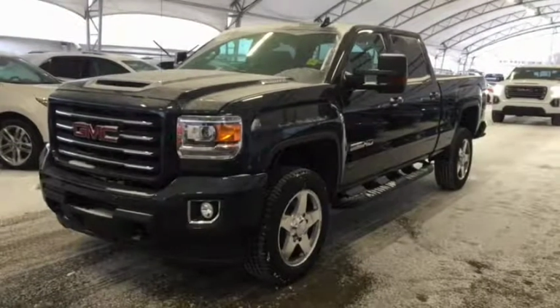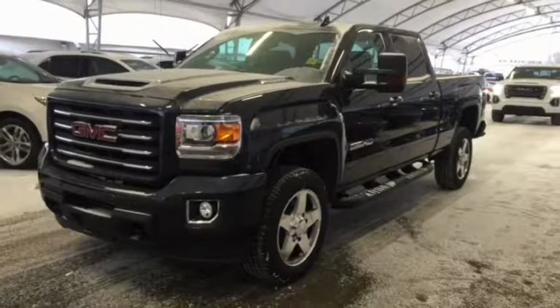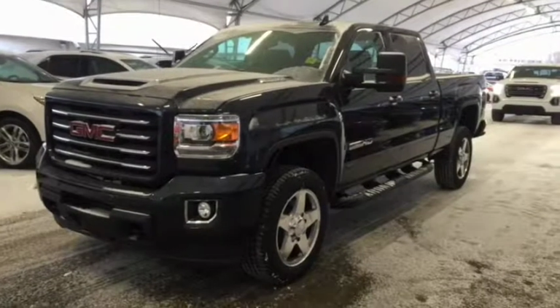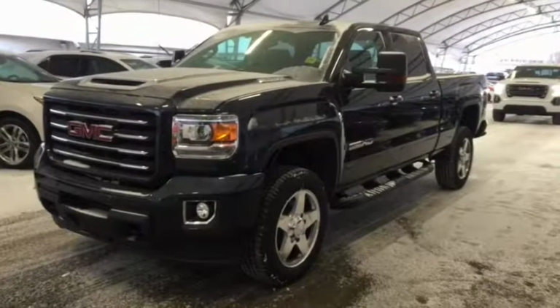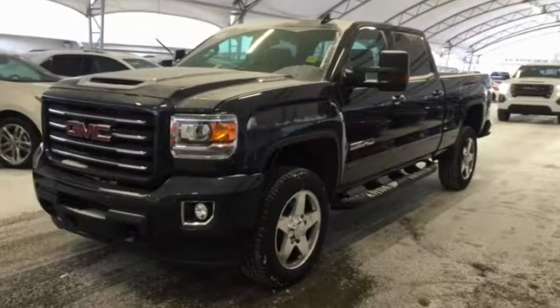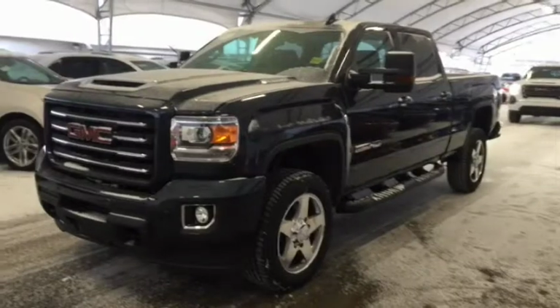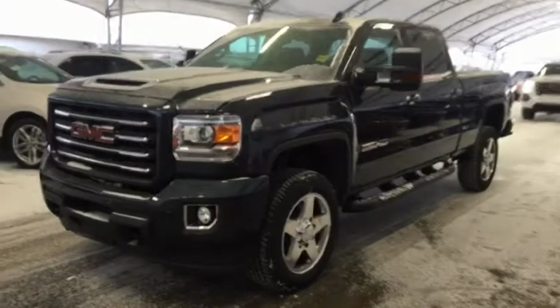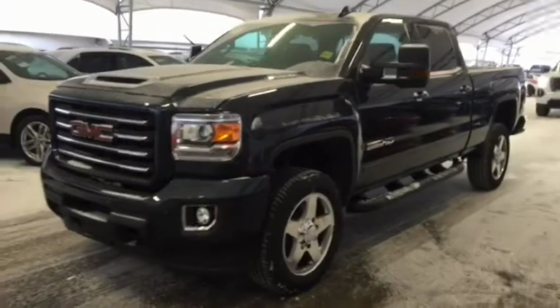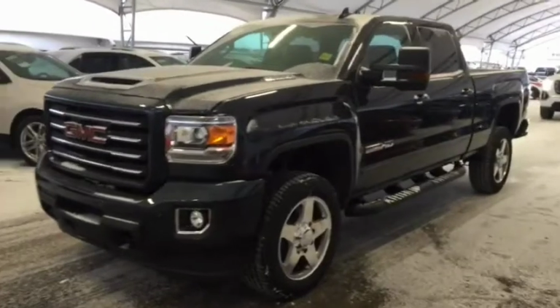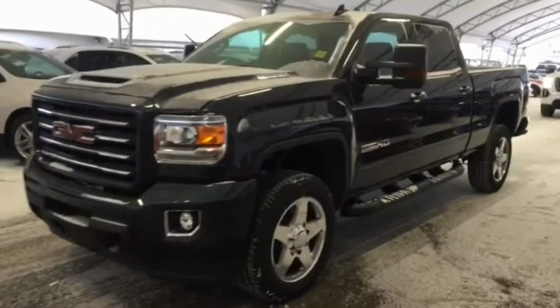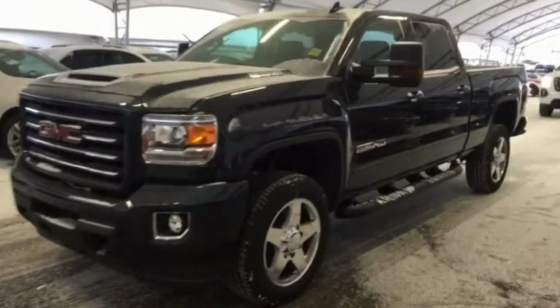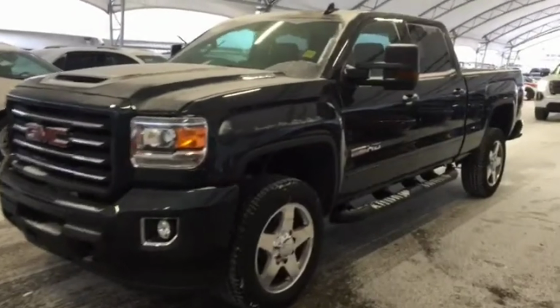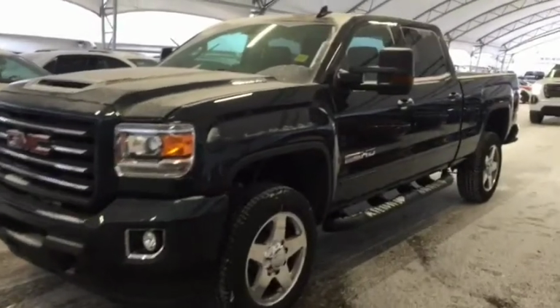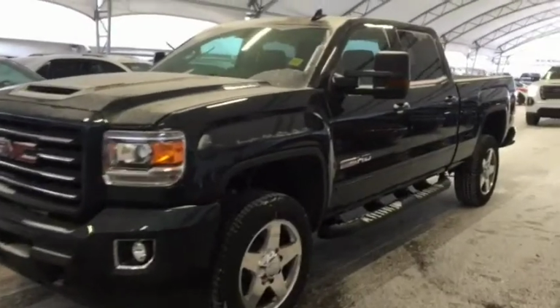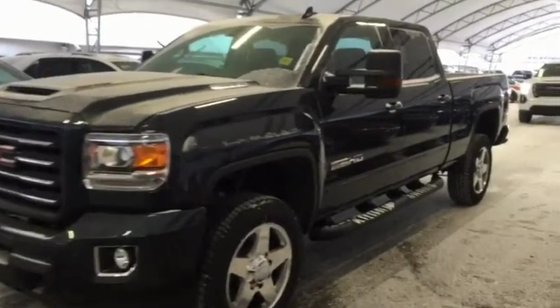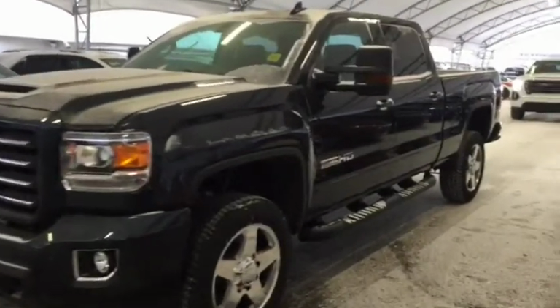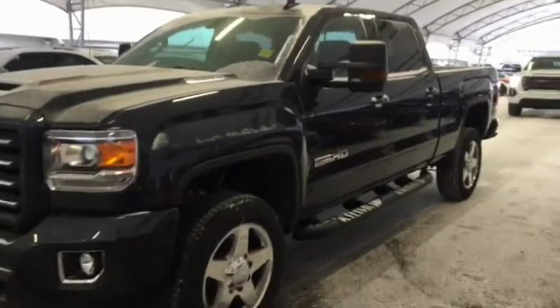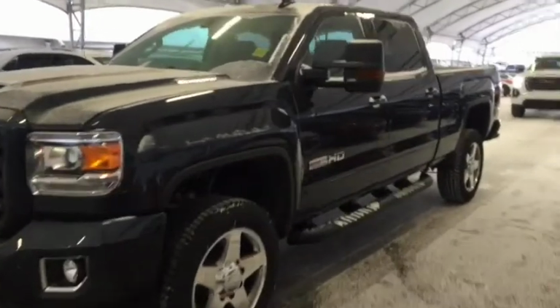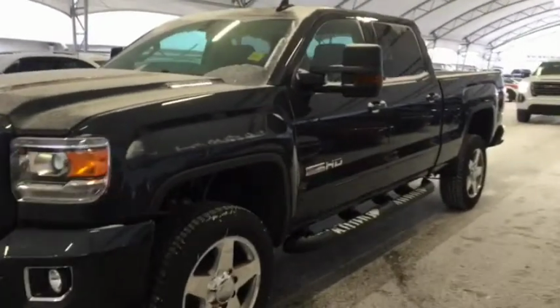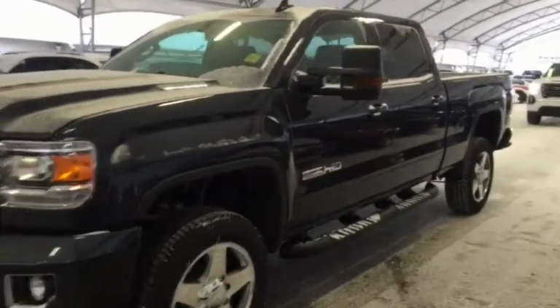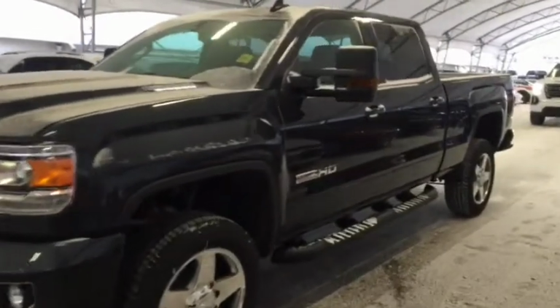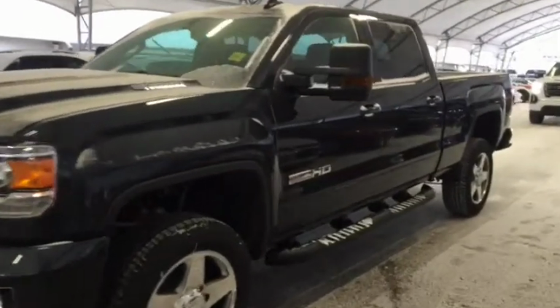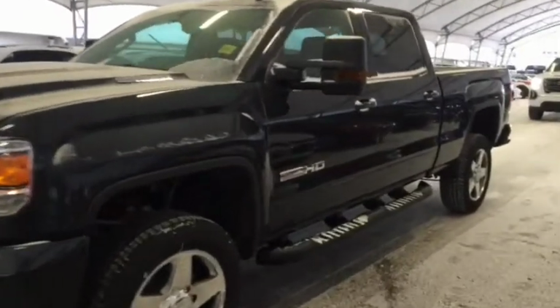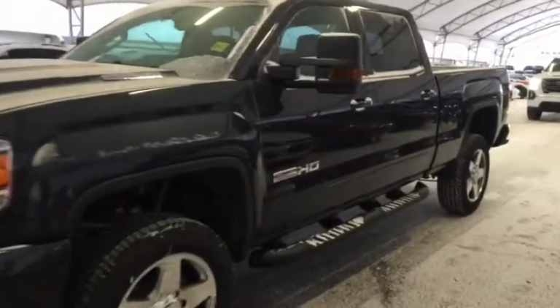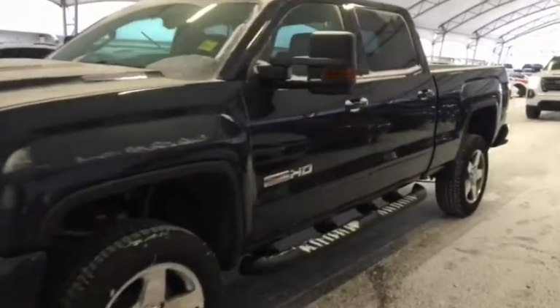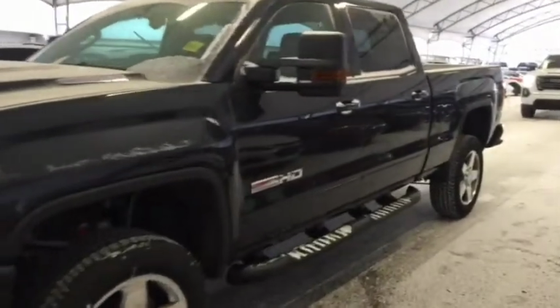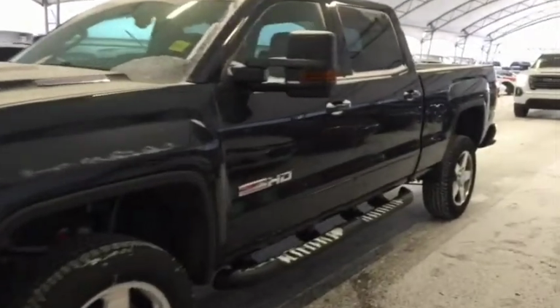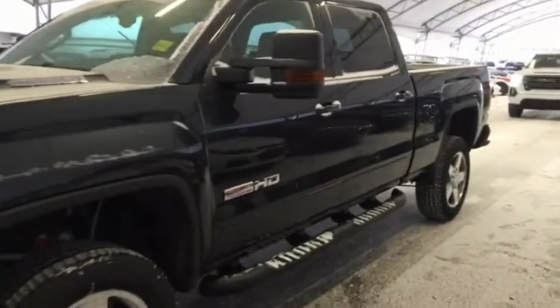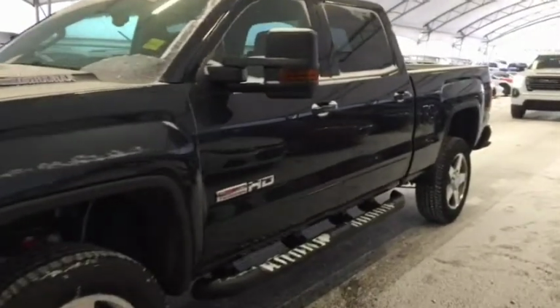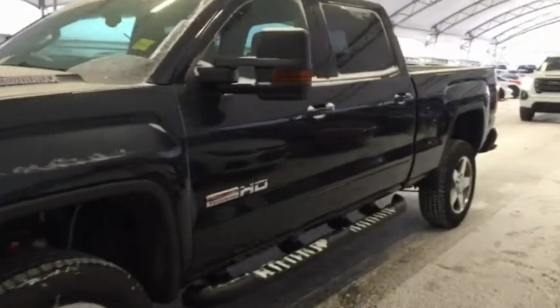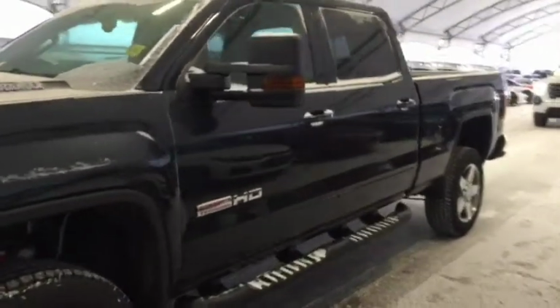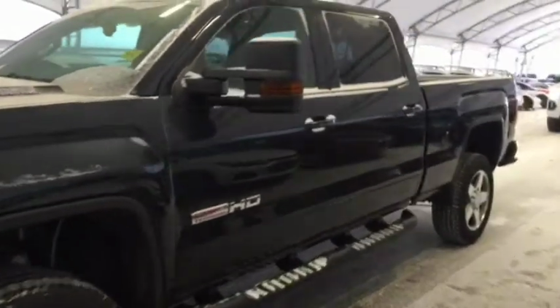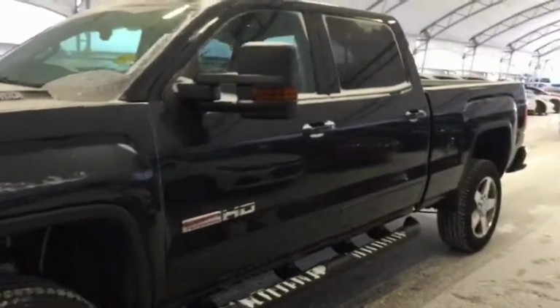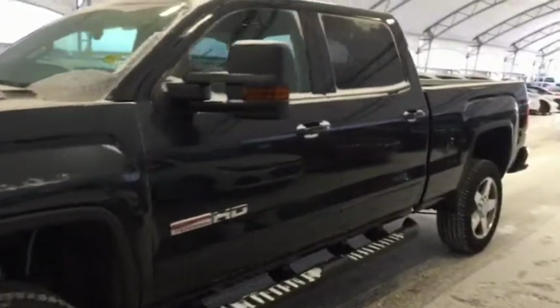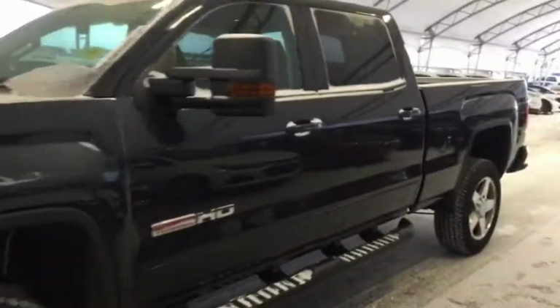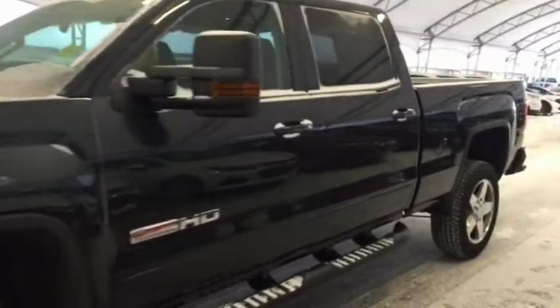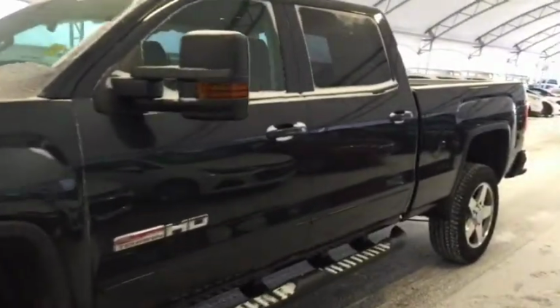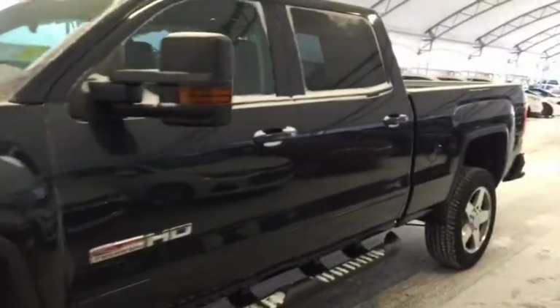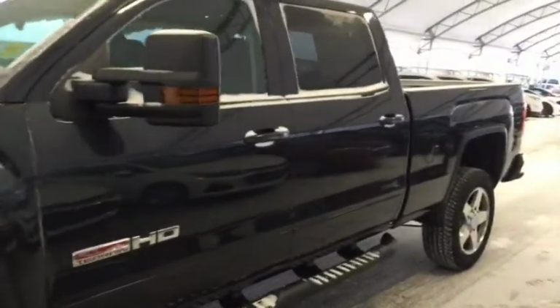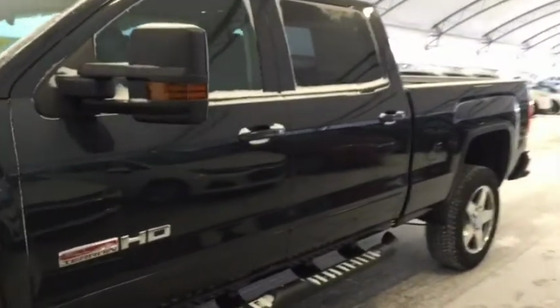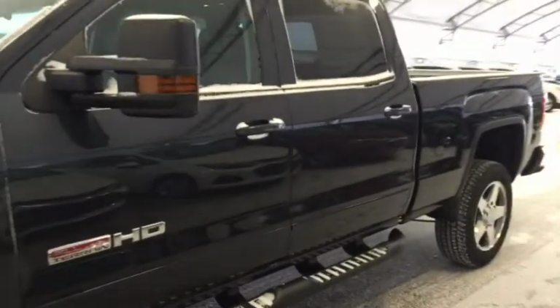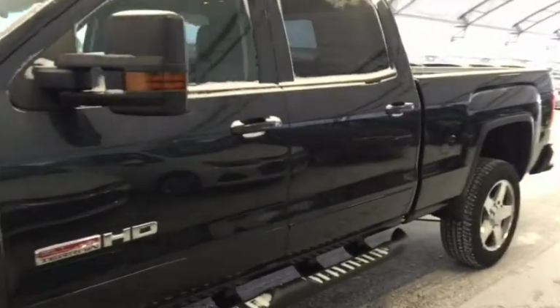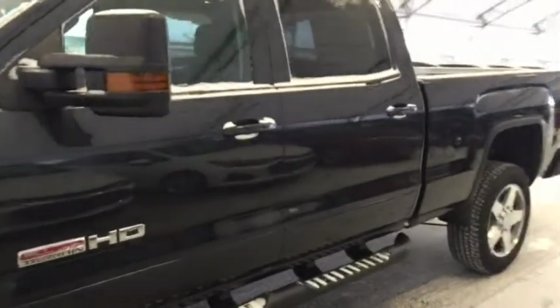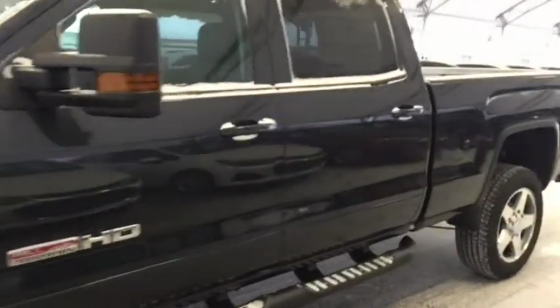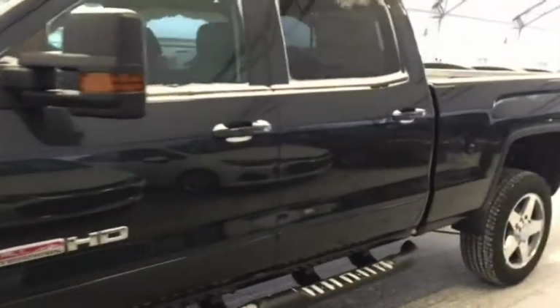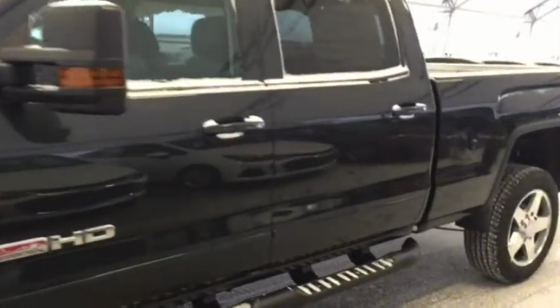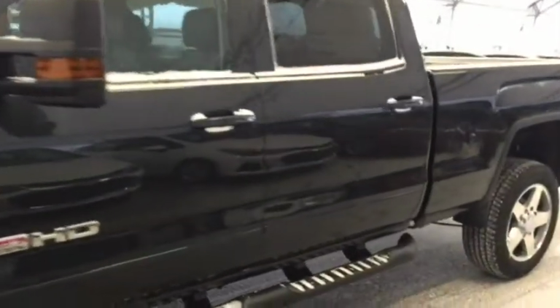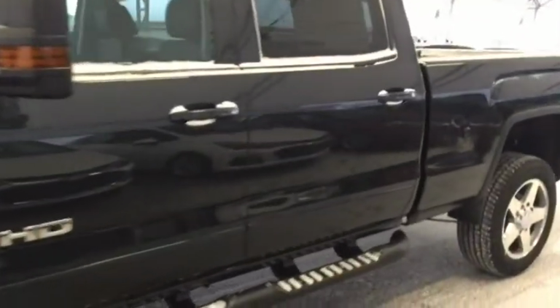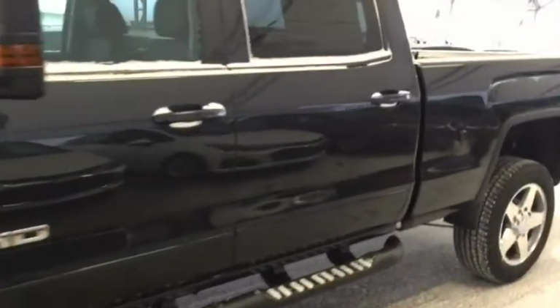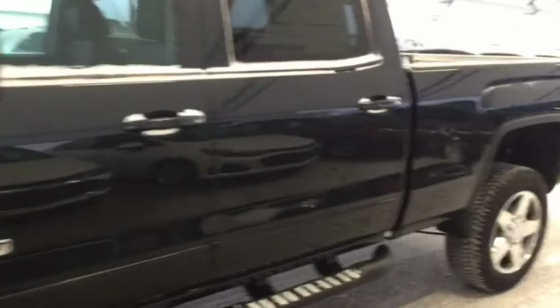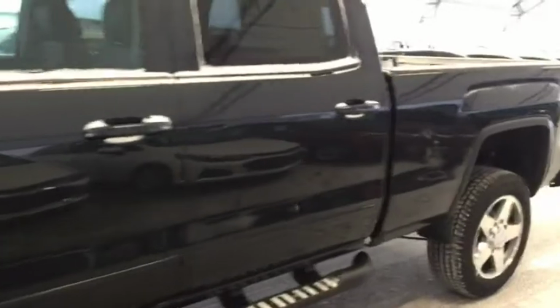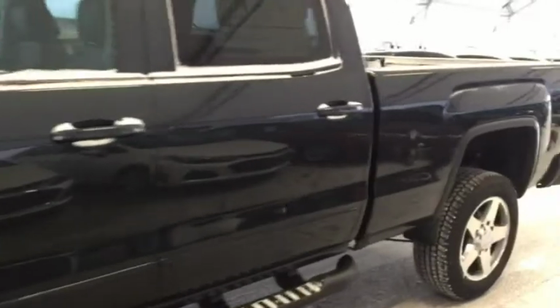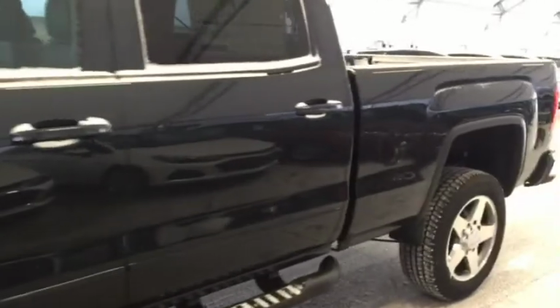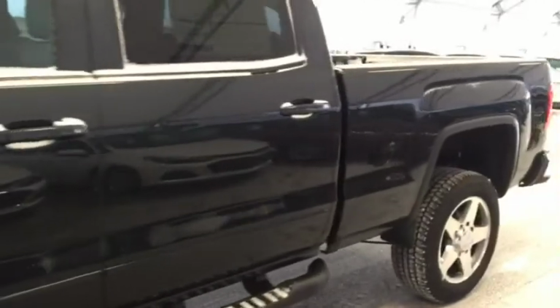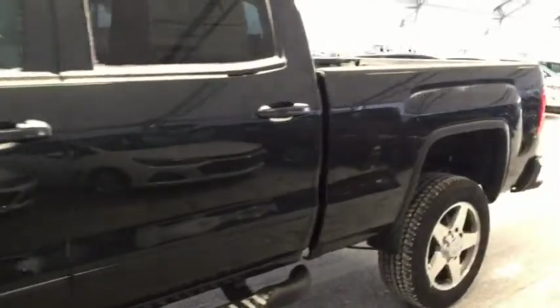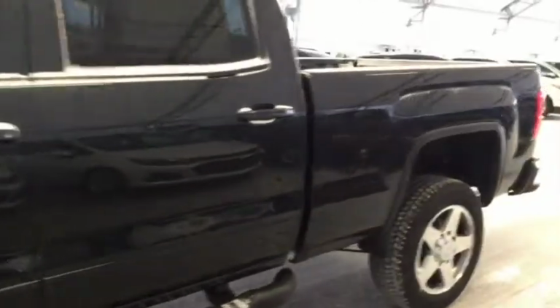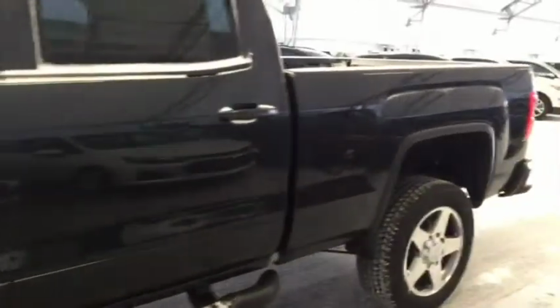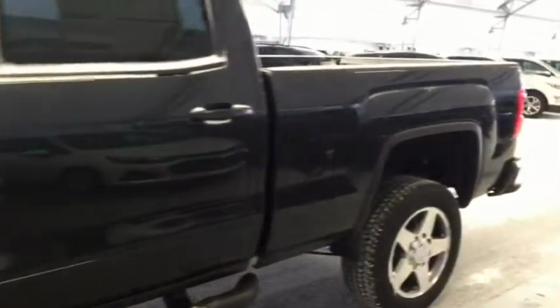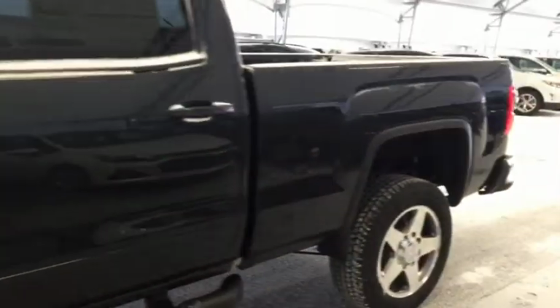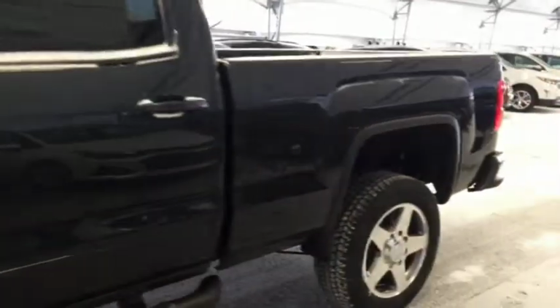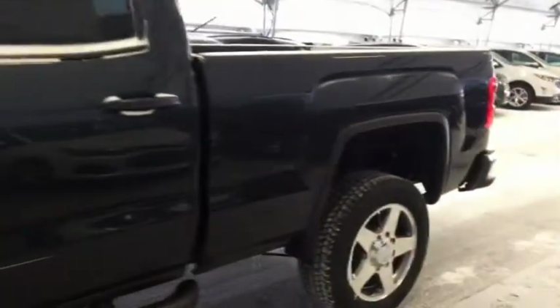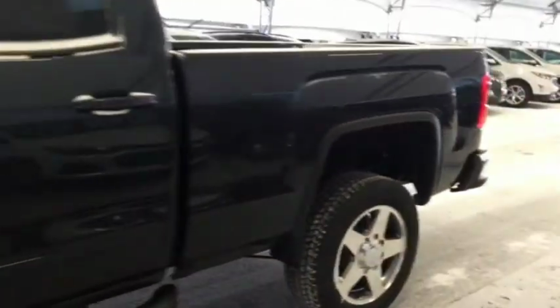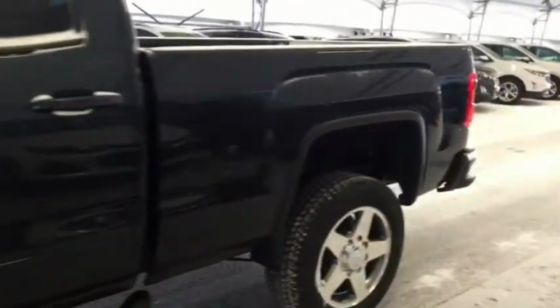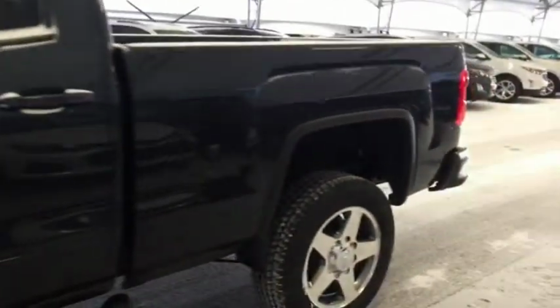Welcome to Davis Chevrolet. This is a 2019 GMC Sierra 2500 Heavy Duty Diesel in the color gray.